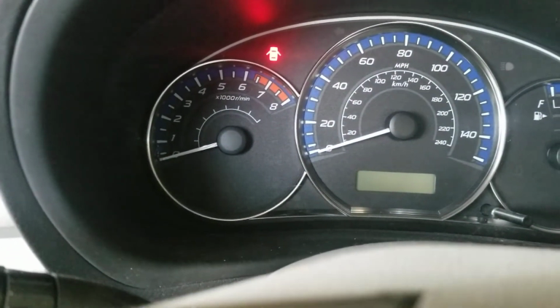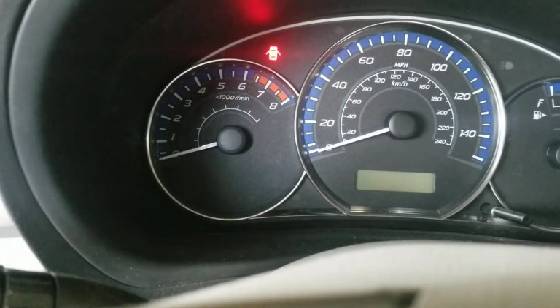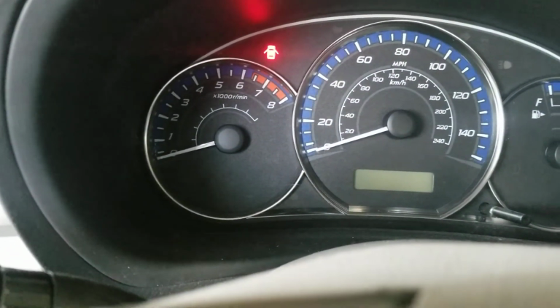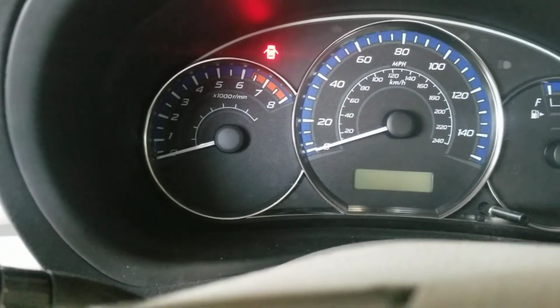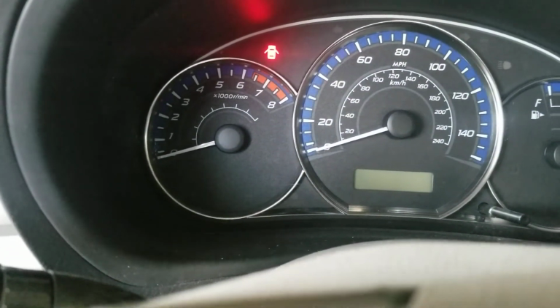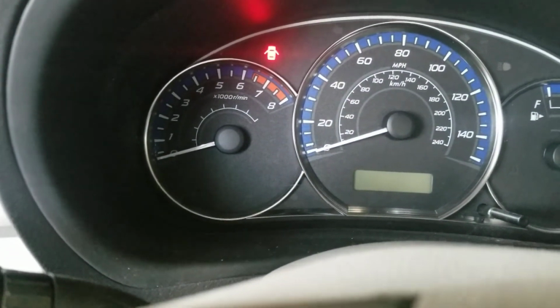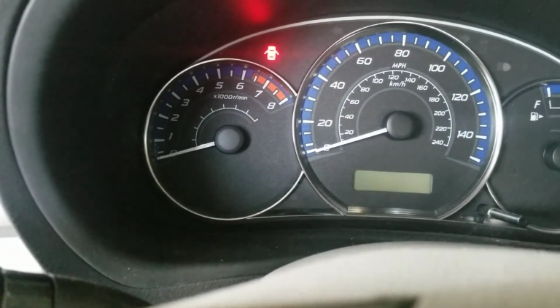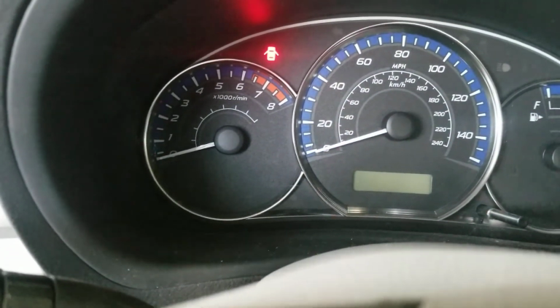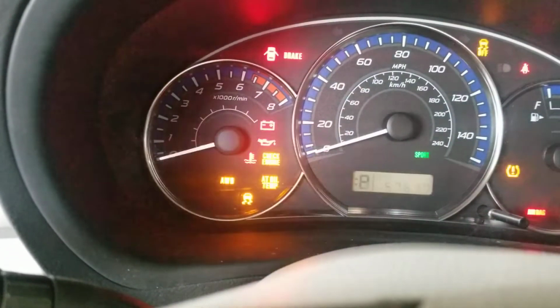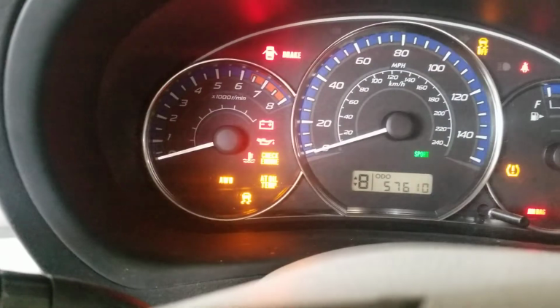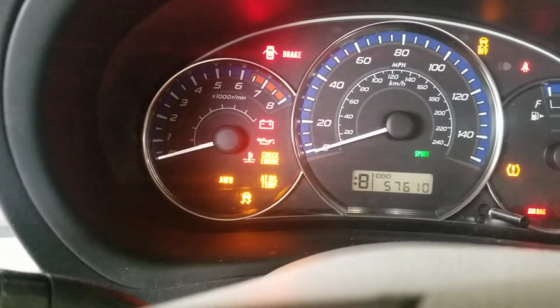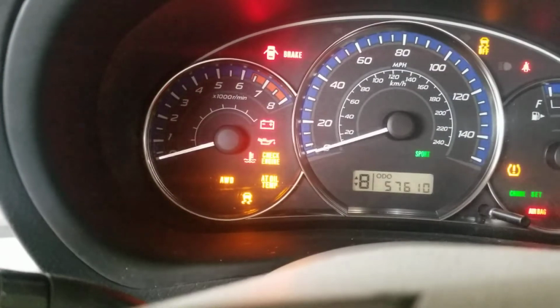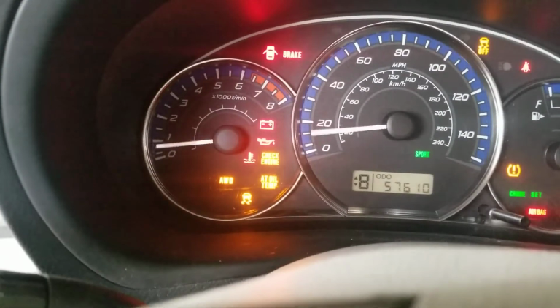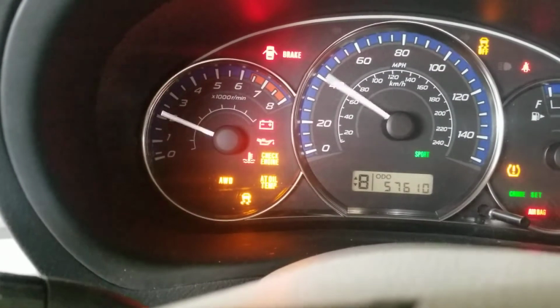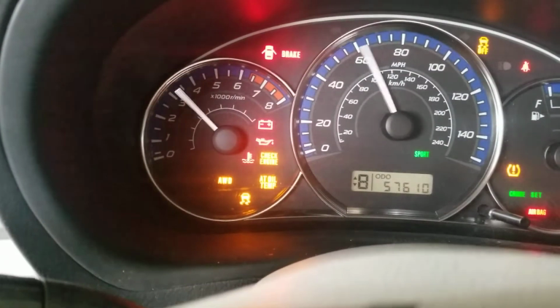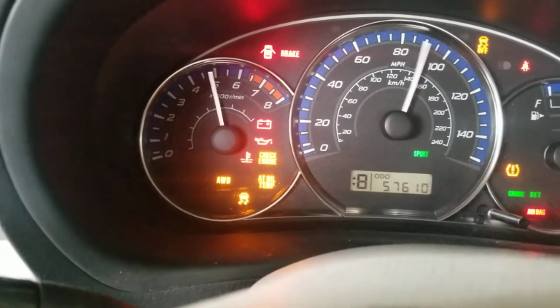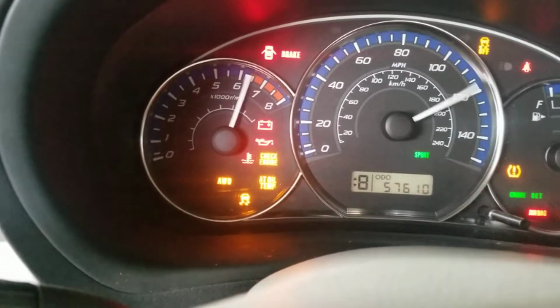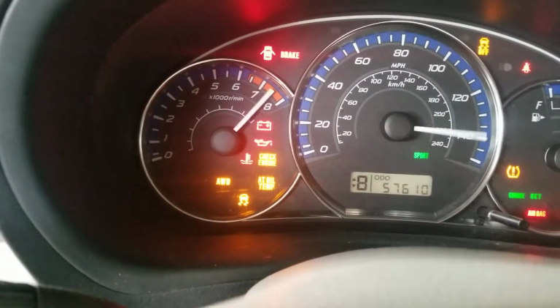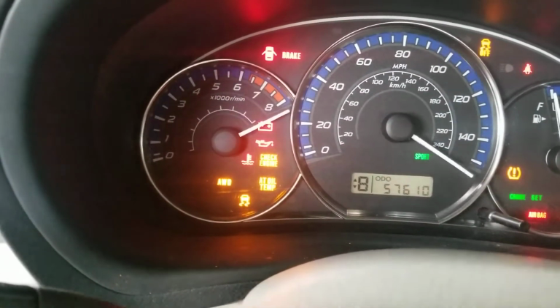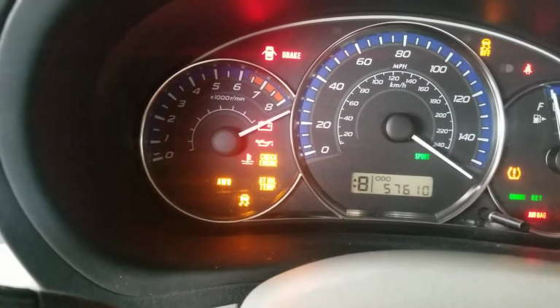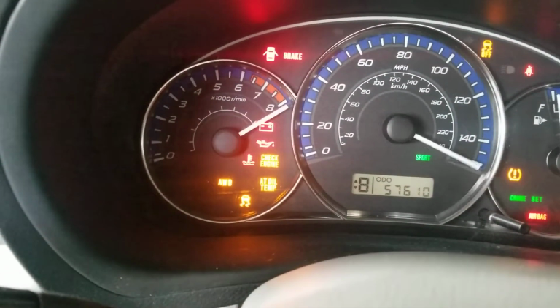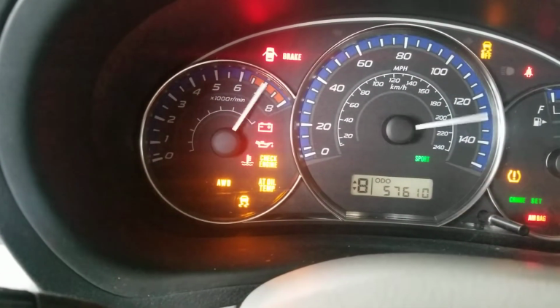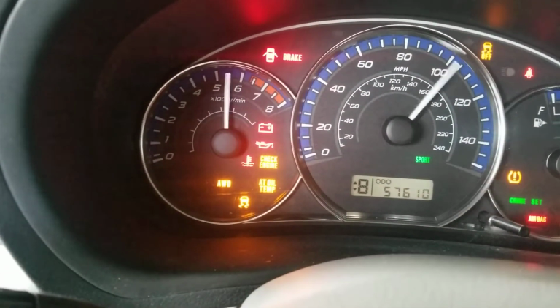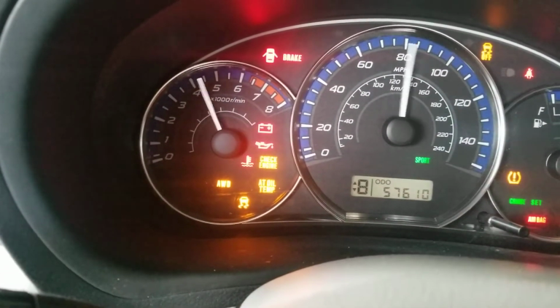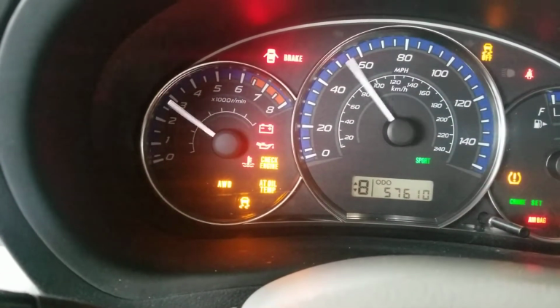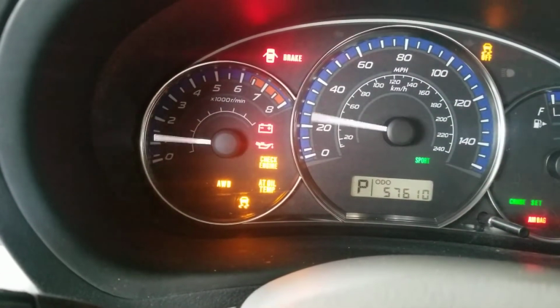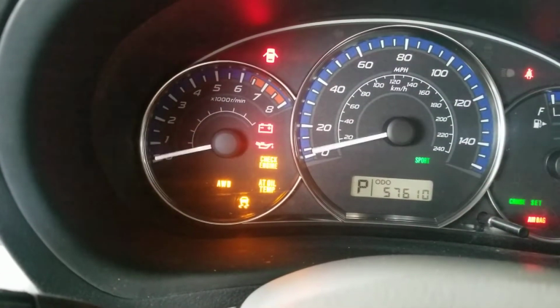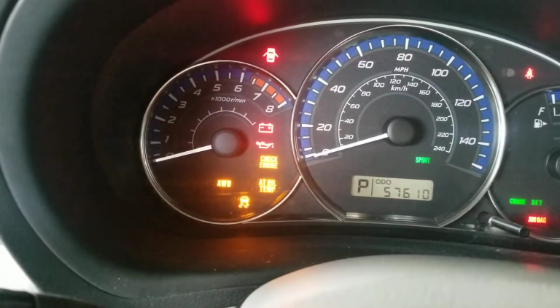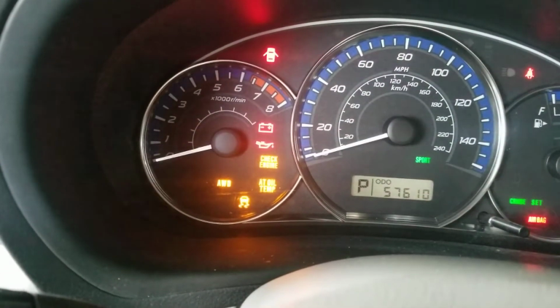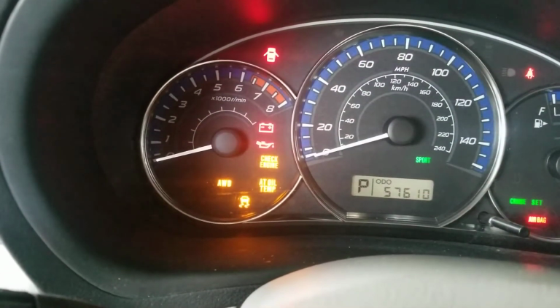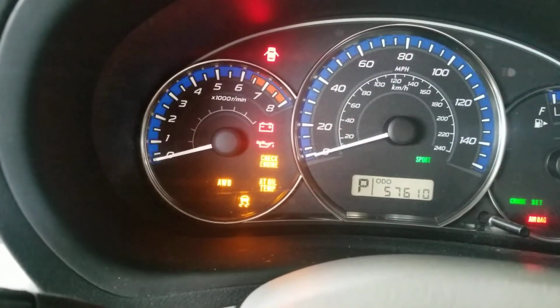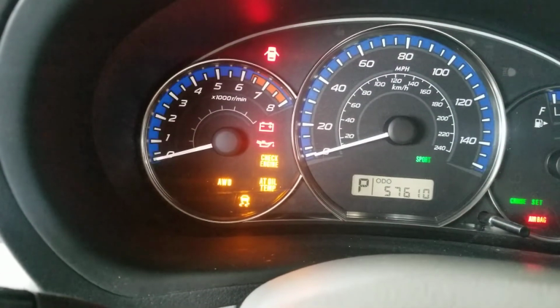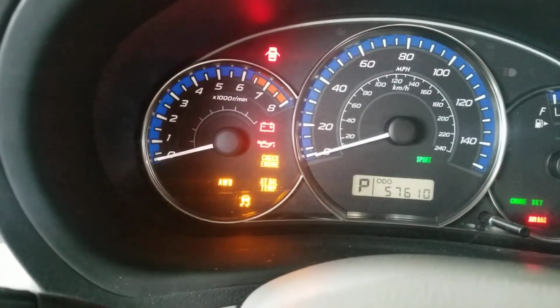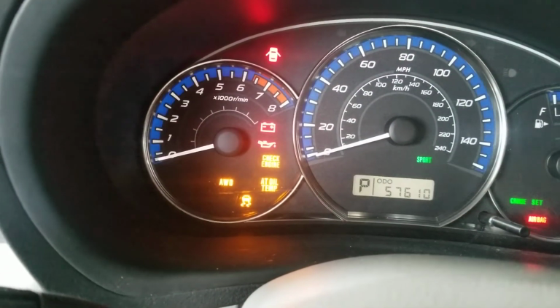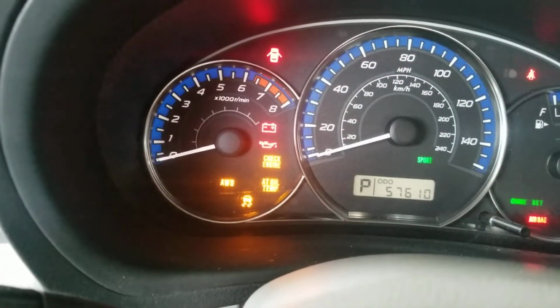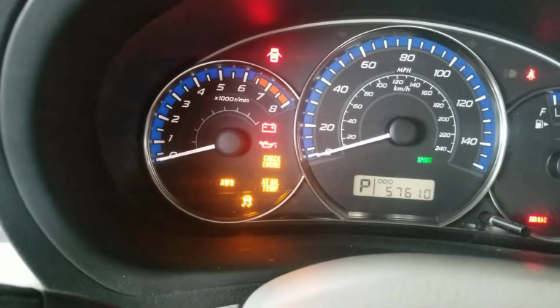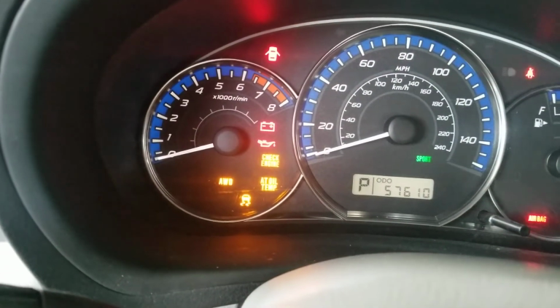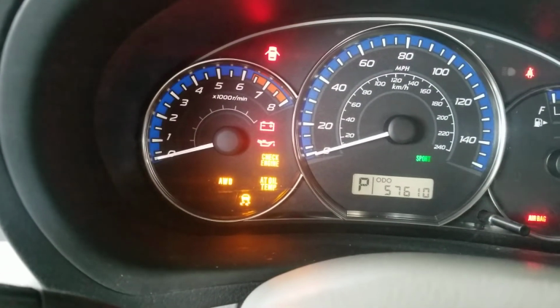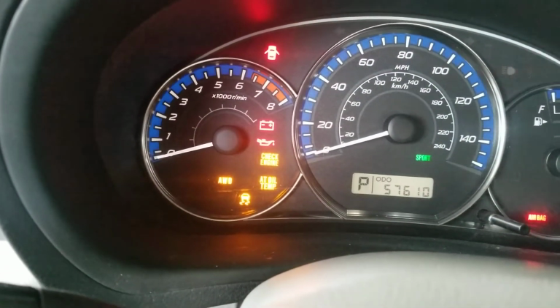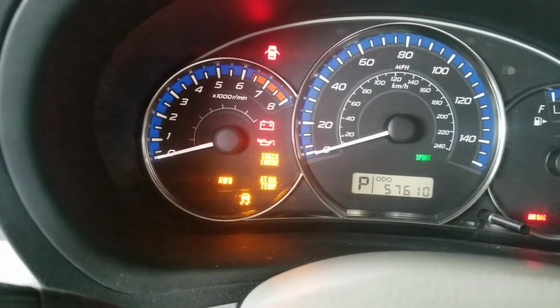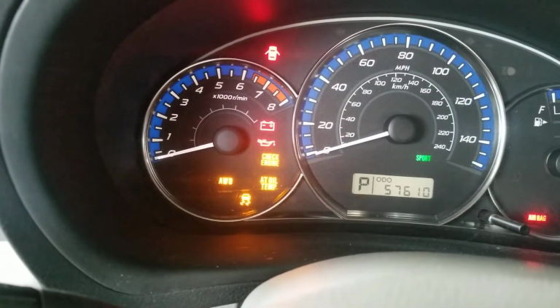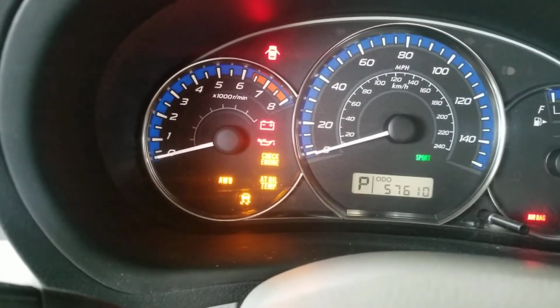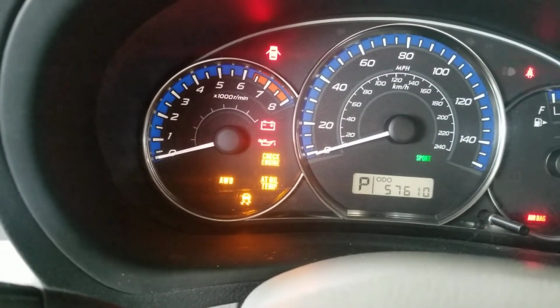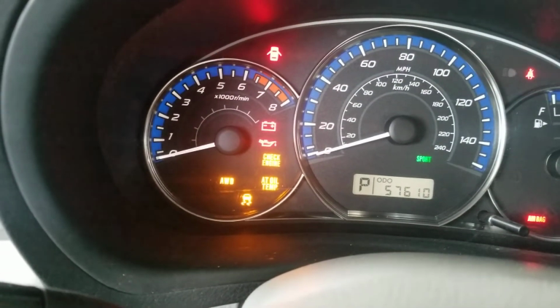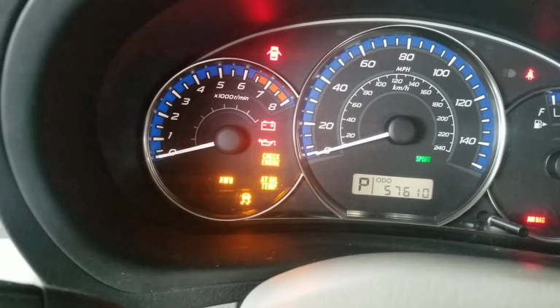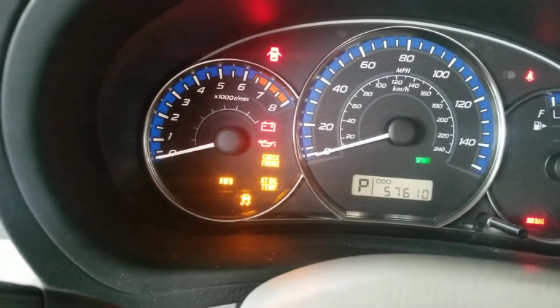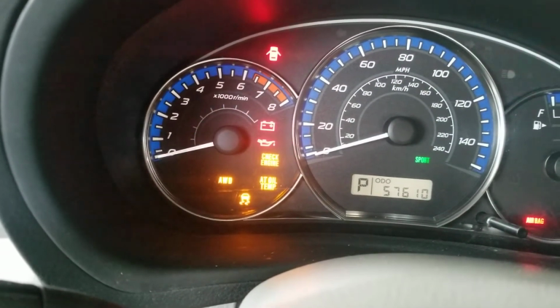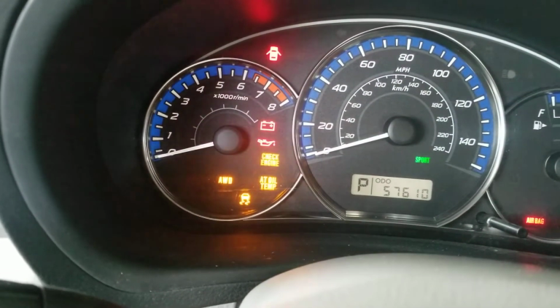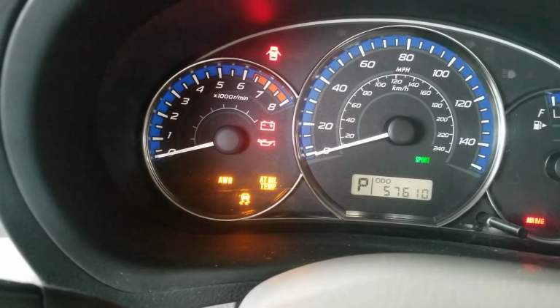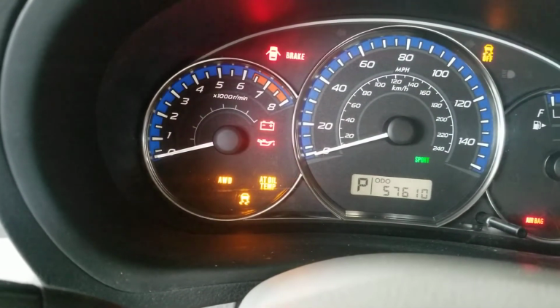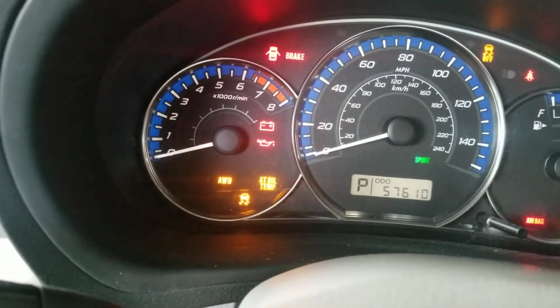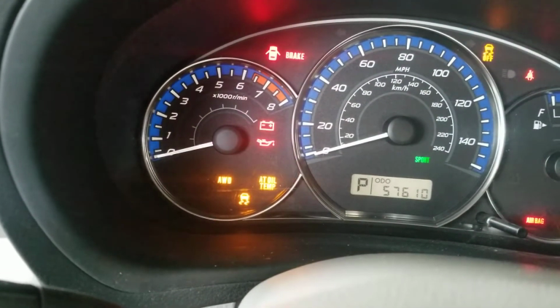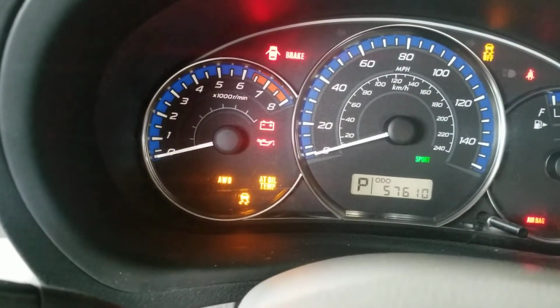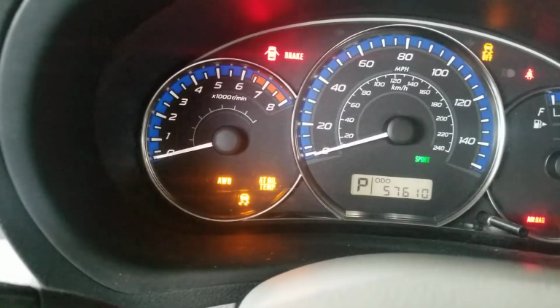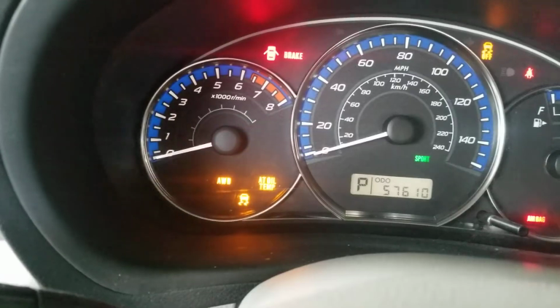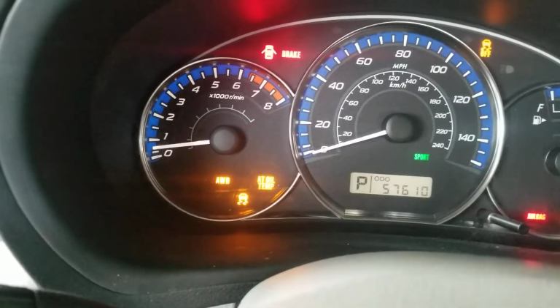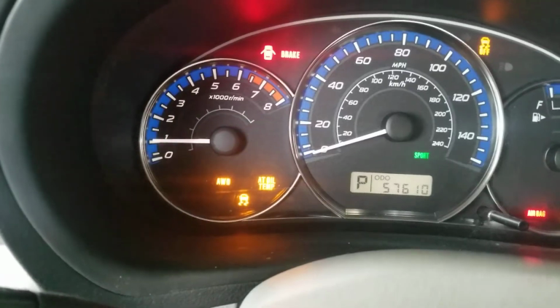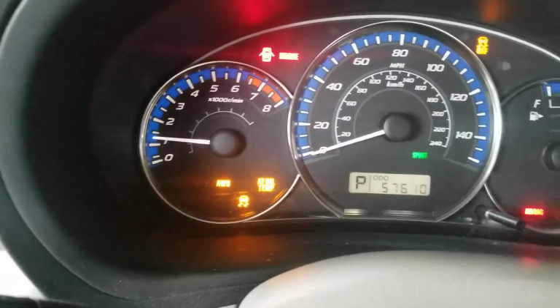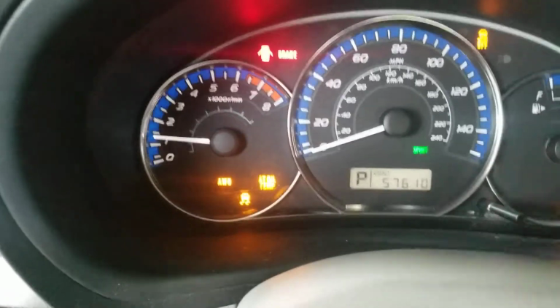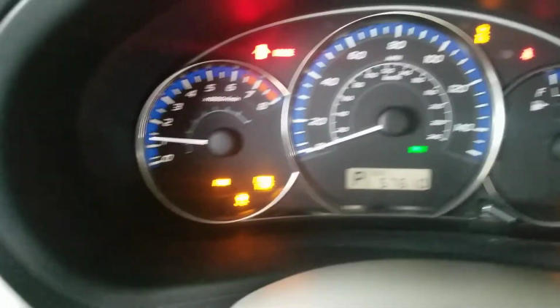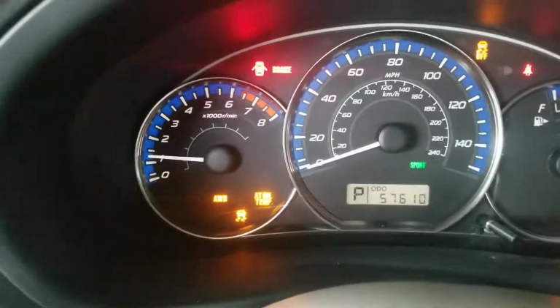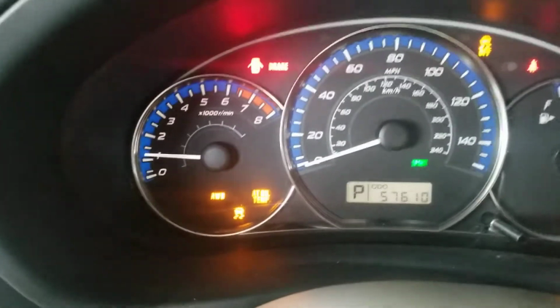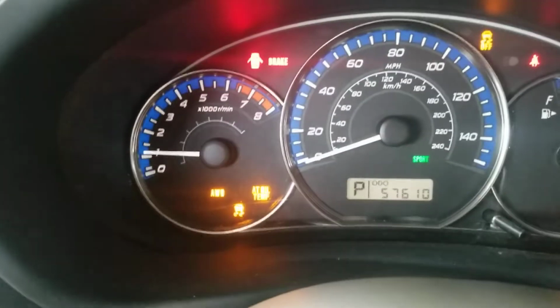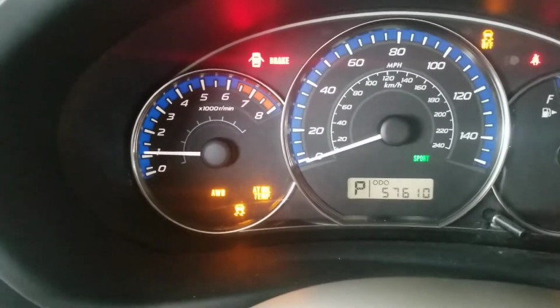If I cycle the ignition off and turn the ignition on again, the flashing is gone. I start the car...